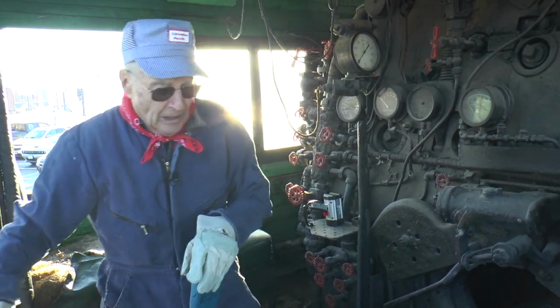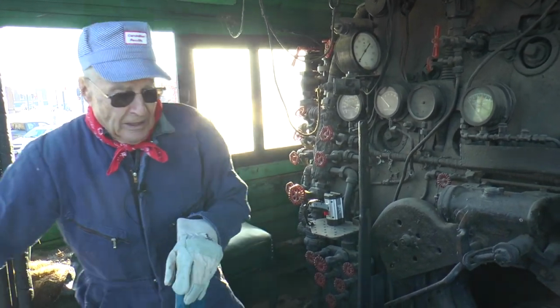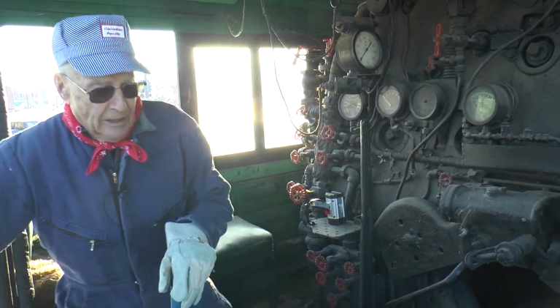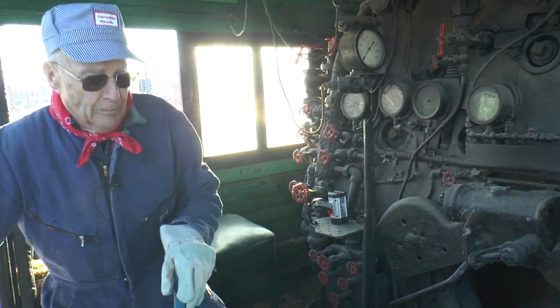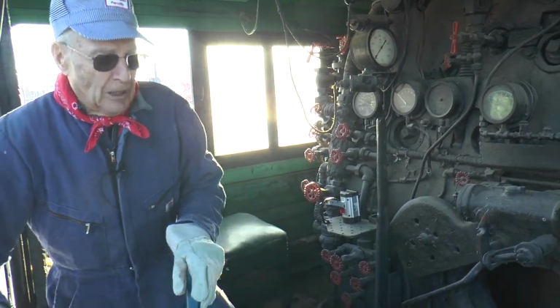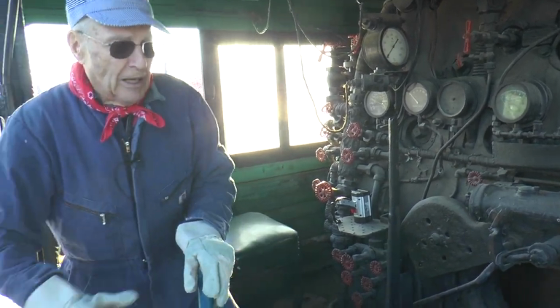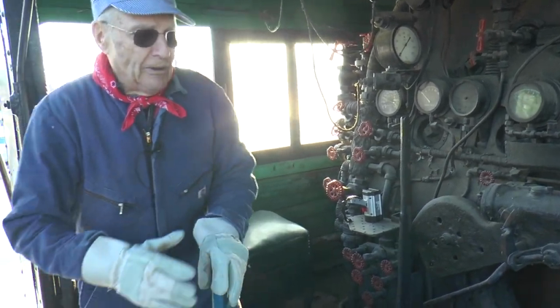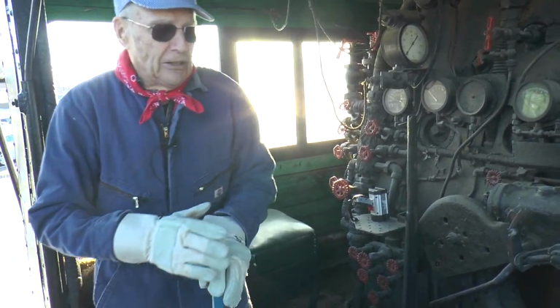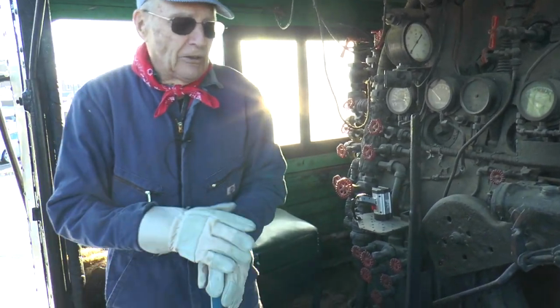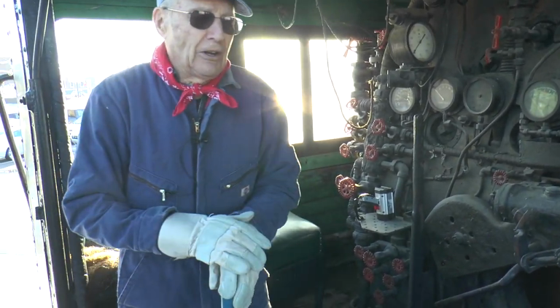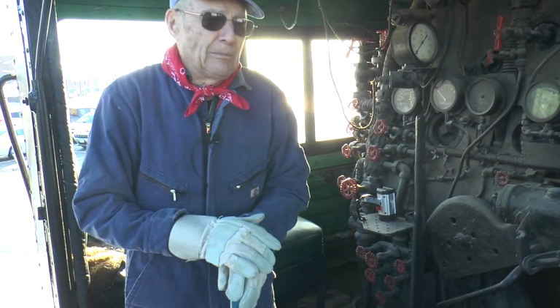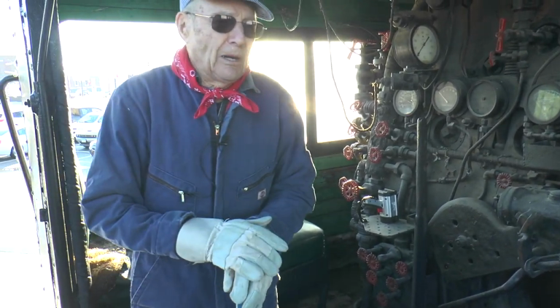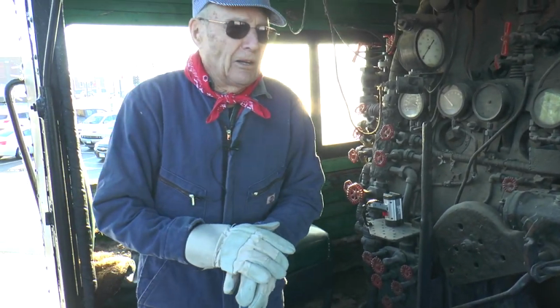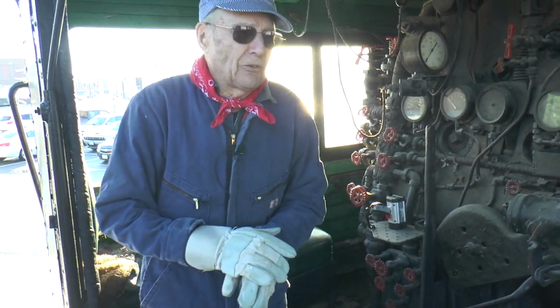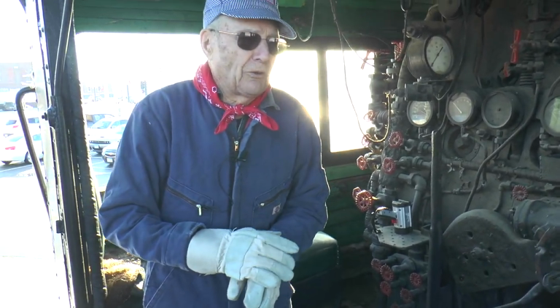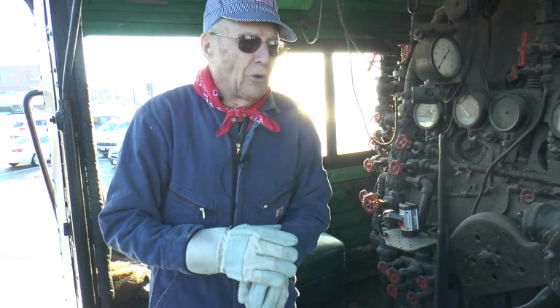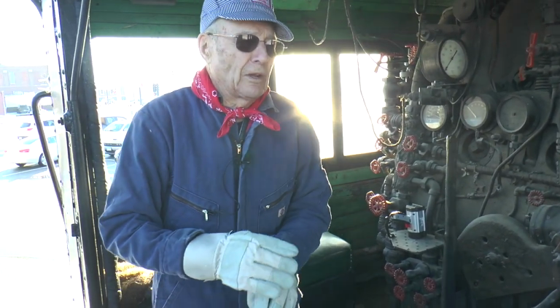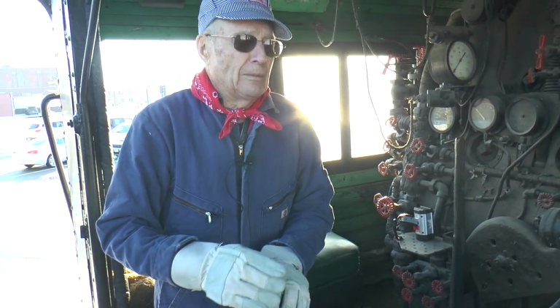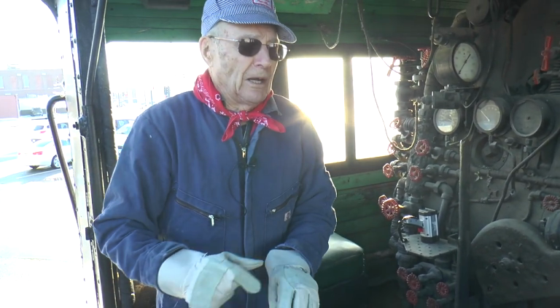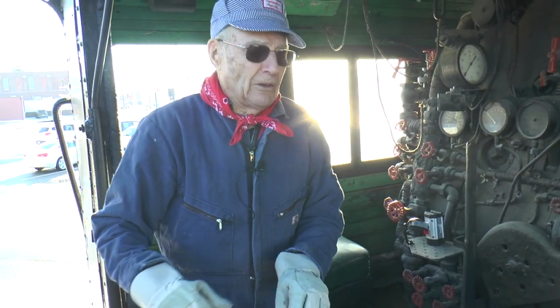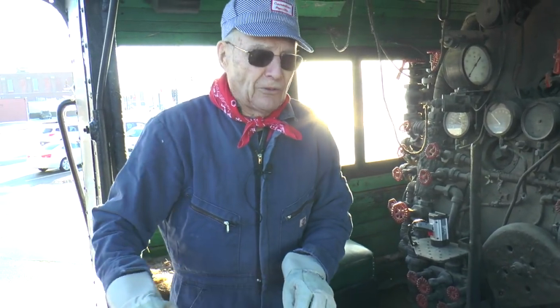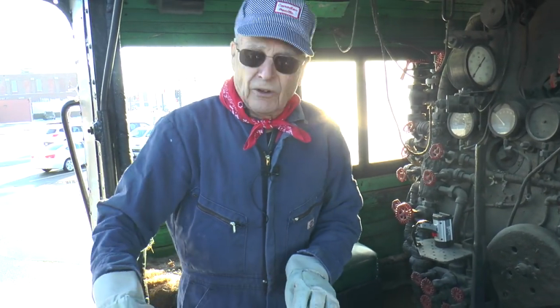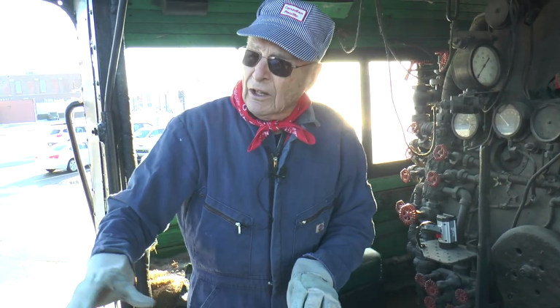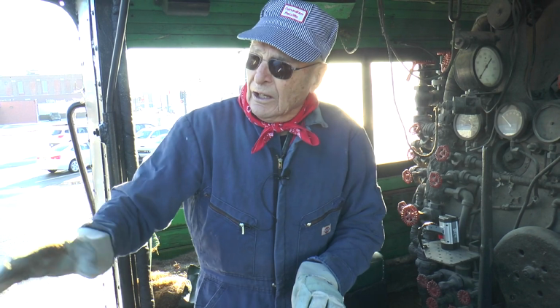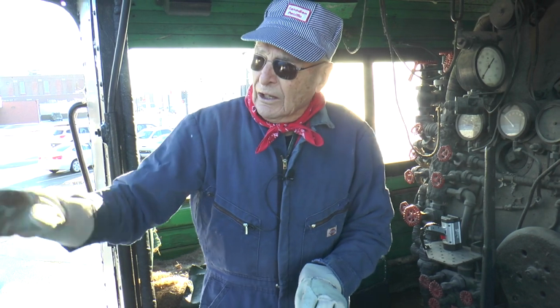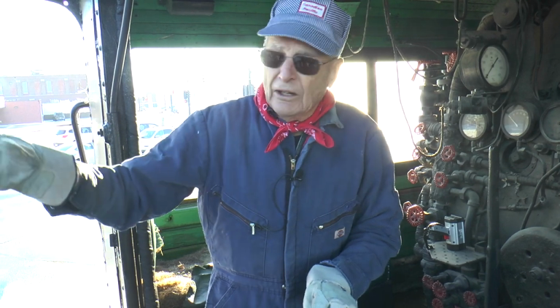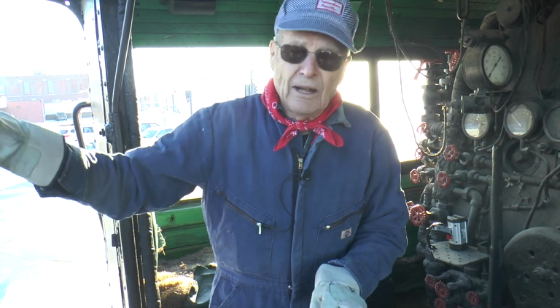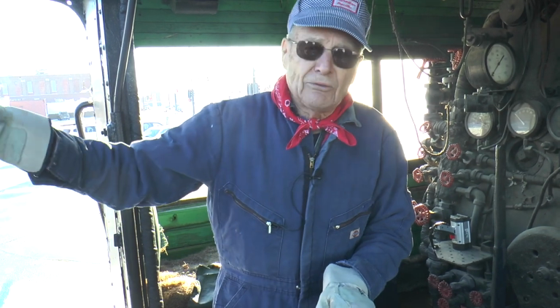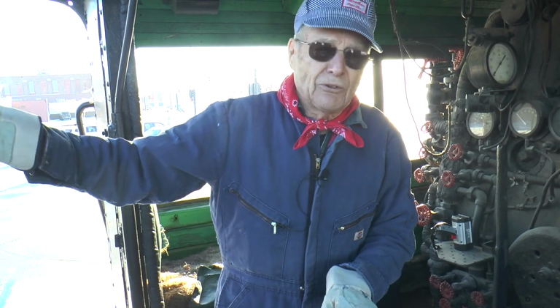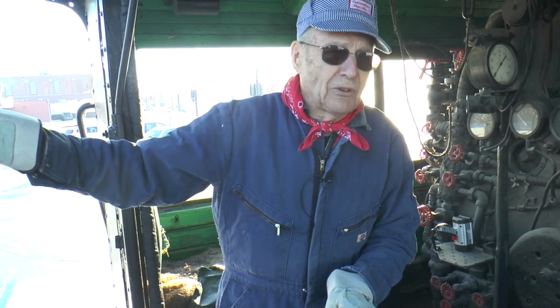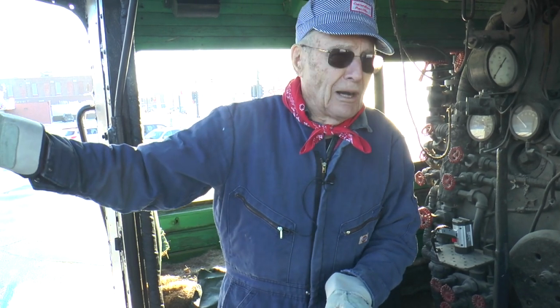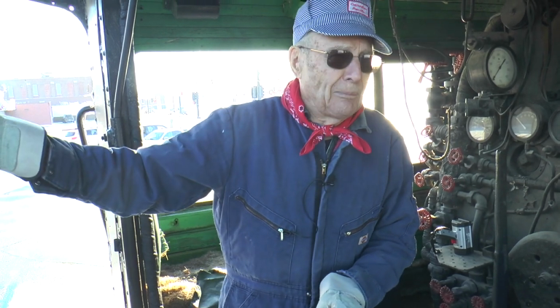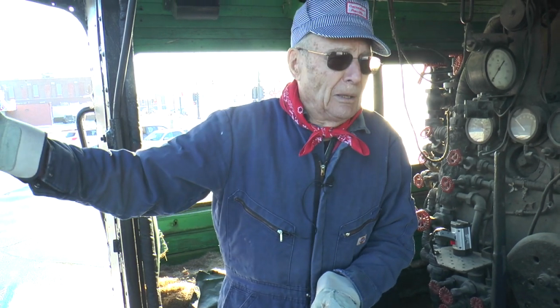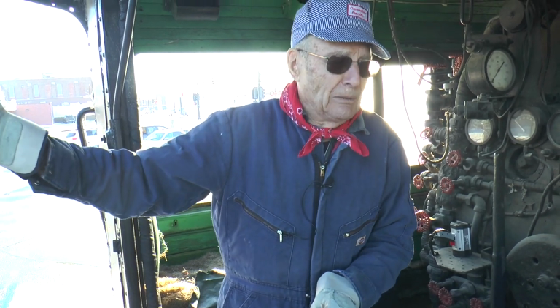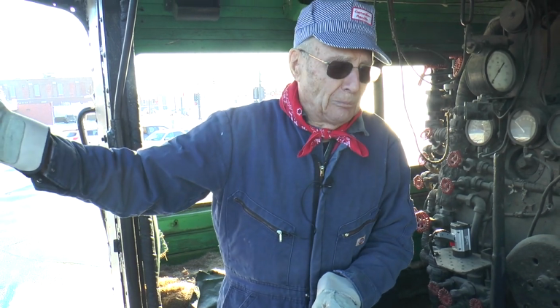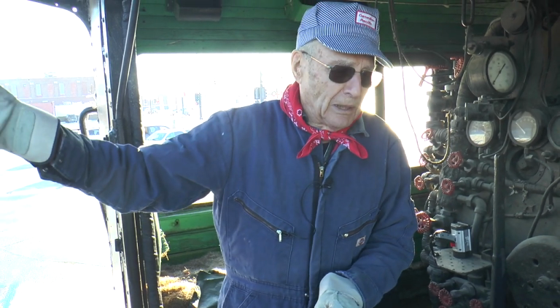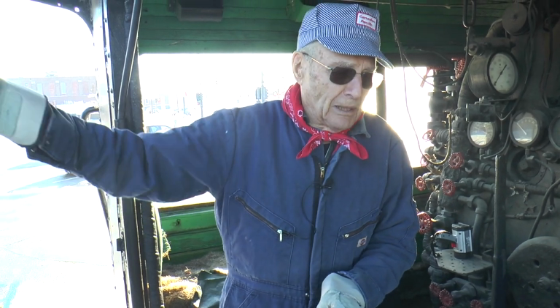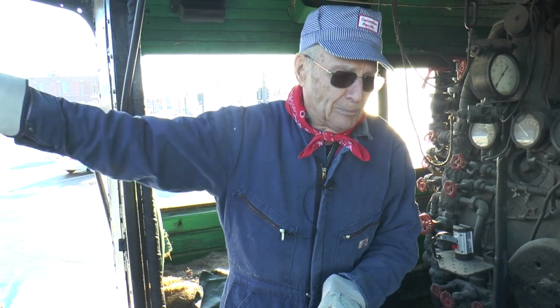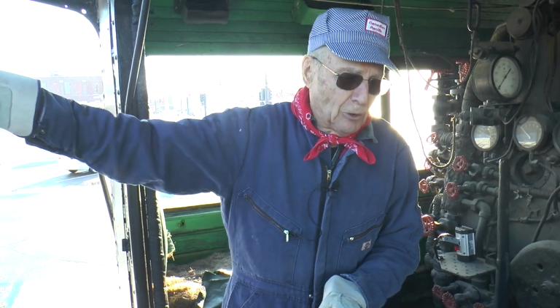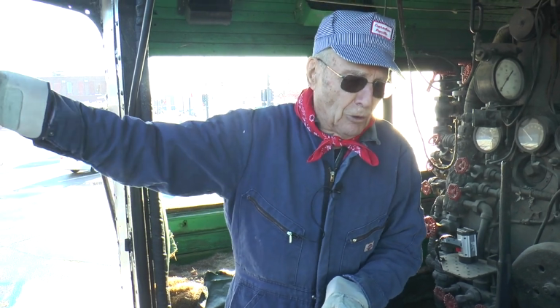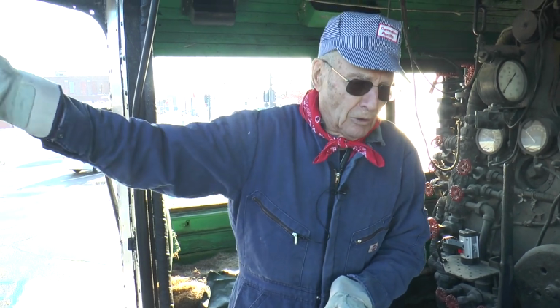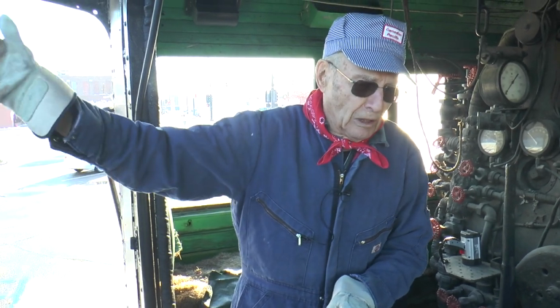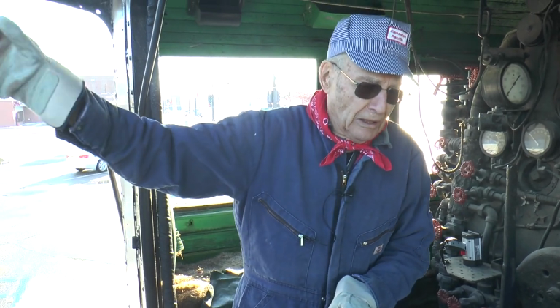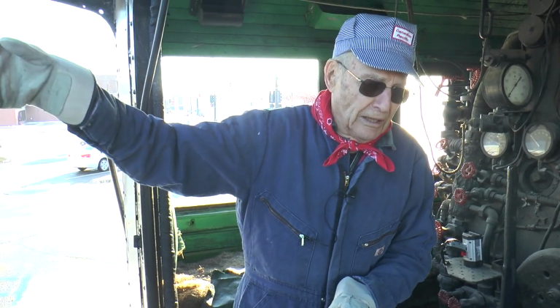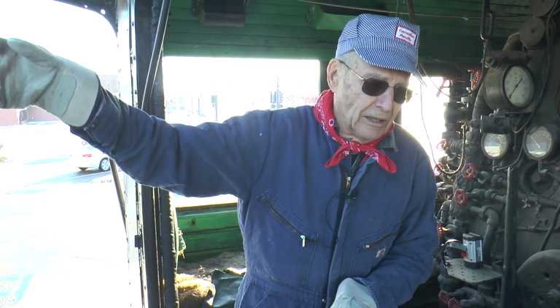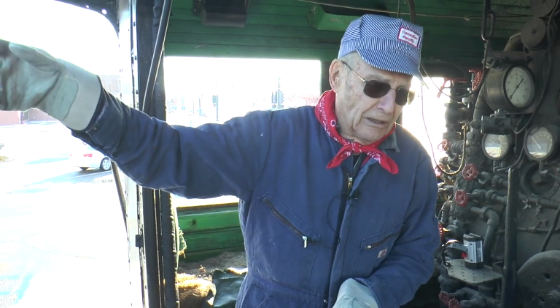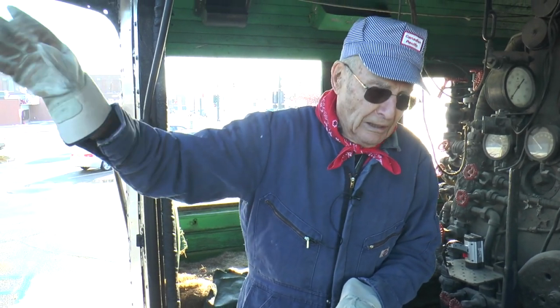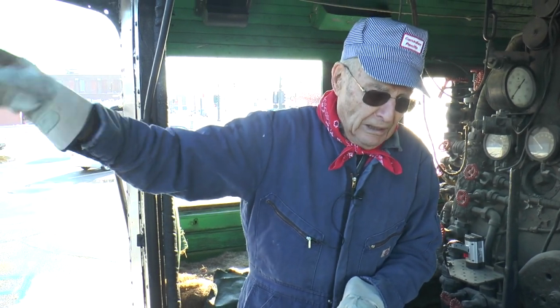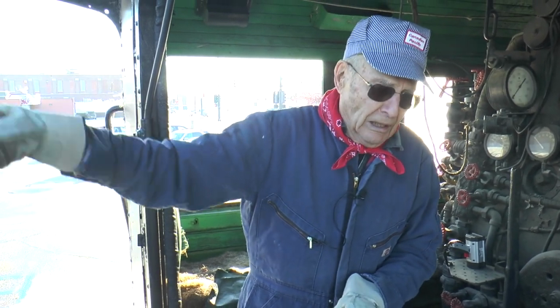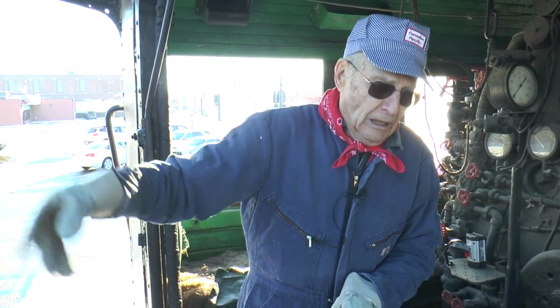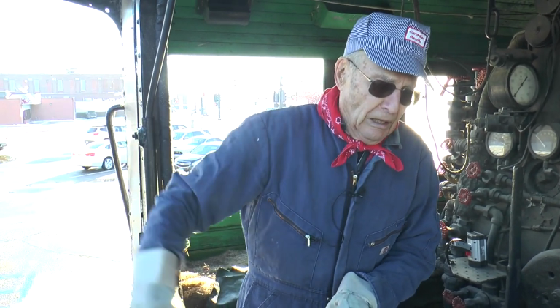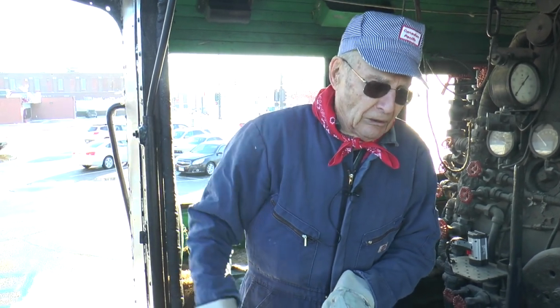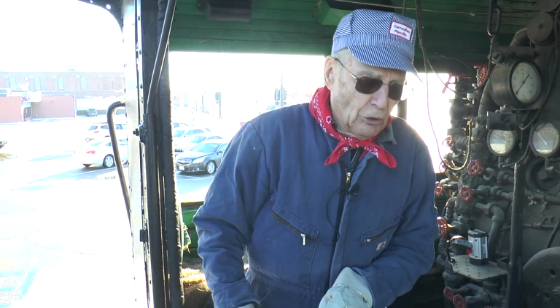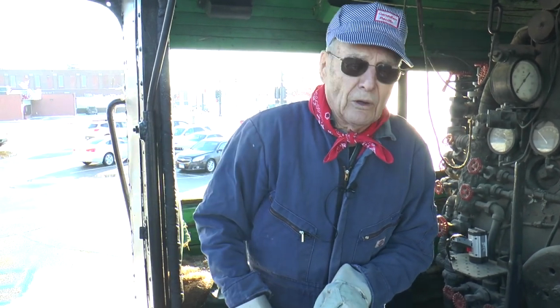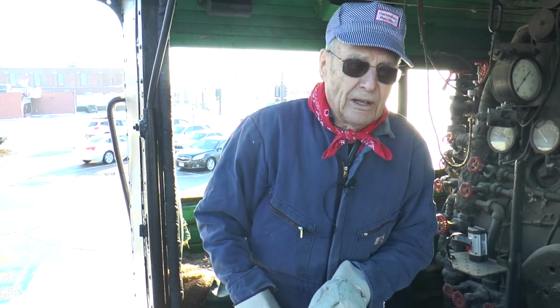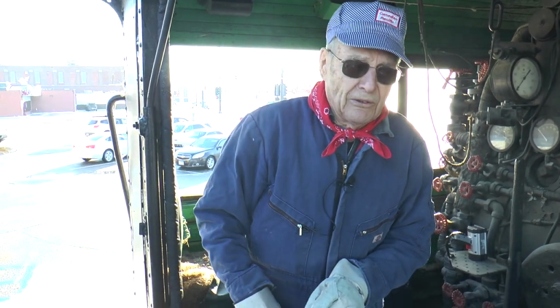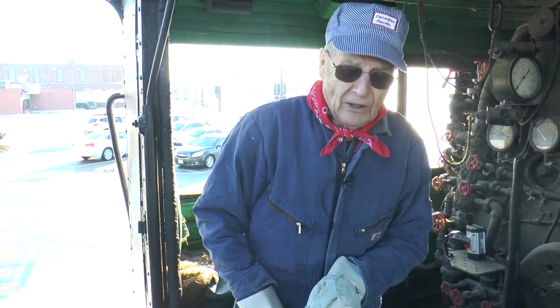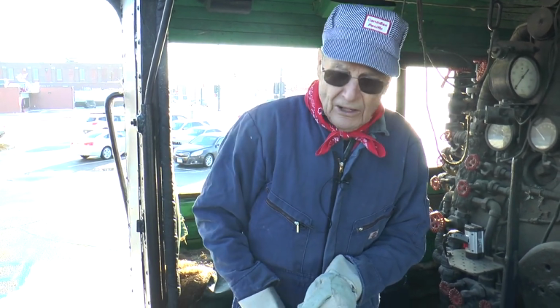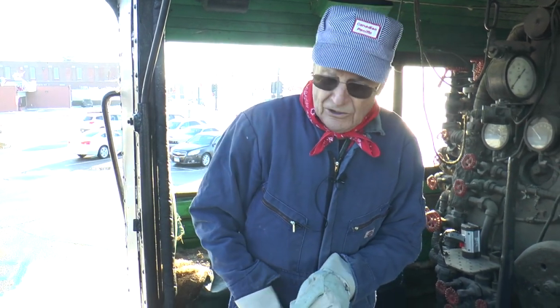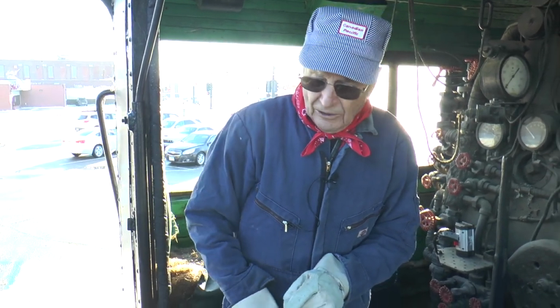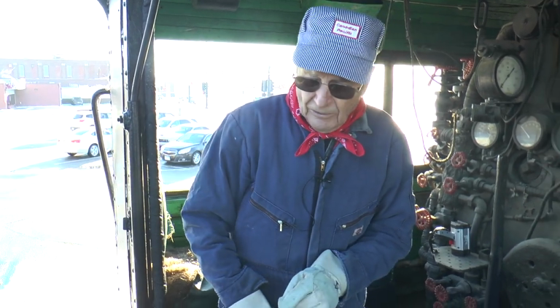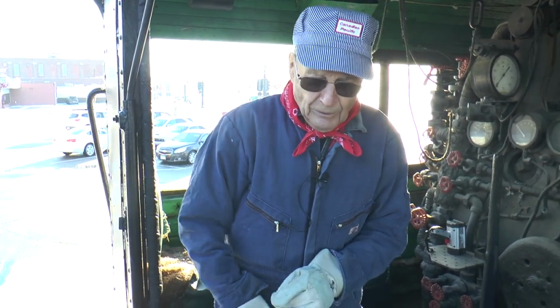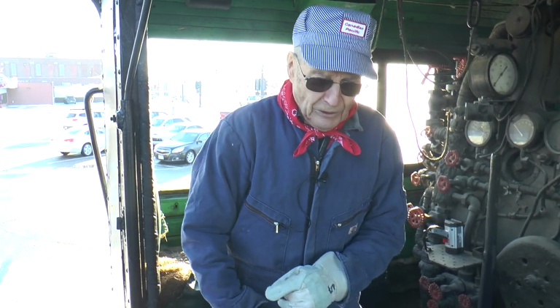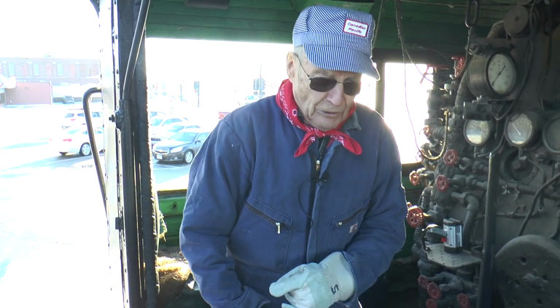Every 30 to 40 miles you'd have to stop and pick up coal at a coaling station.